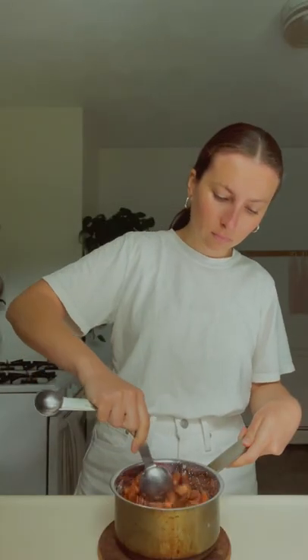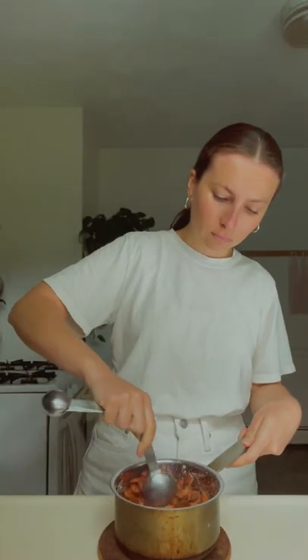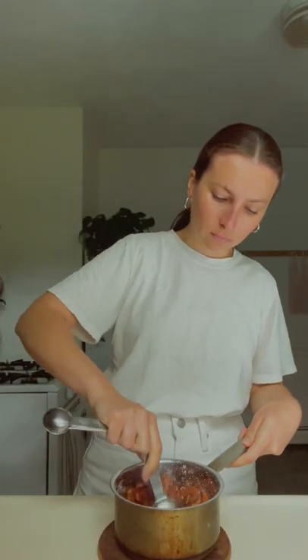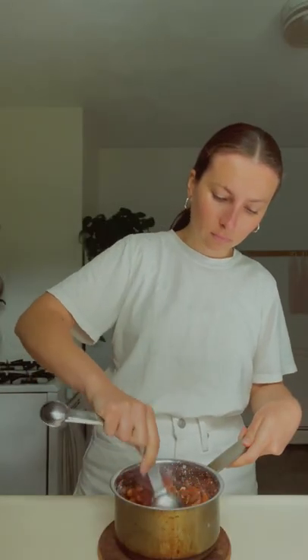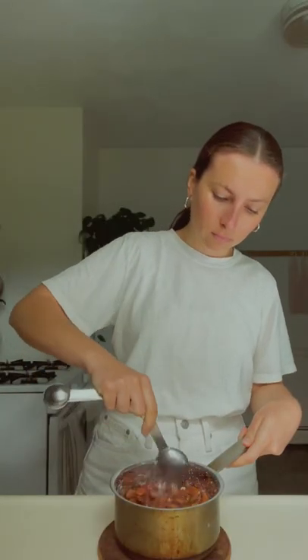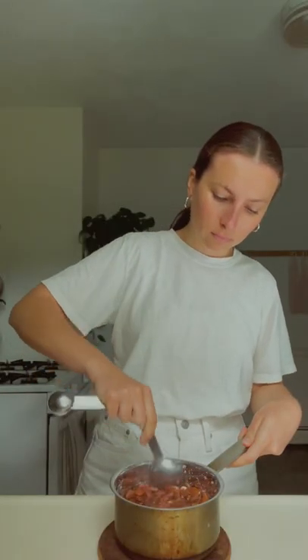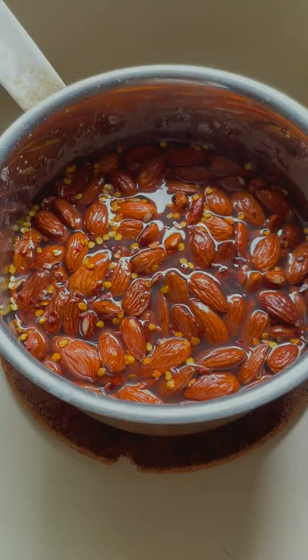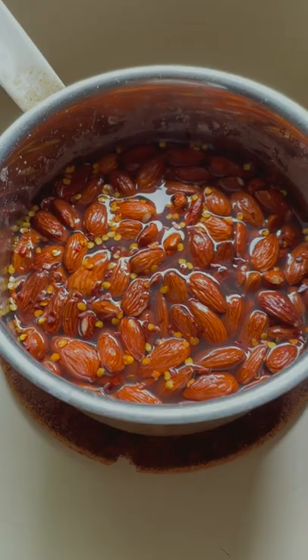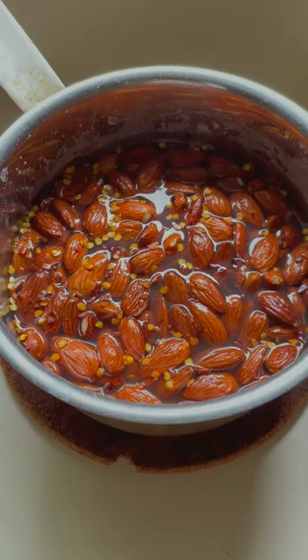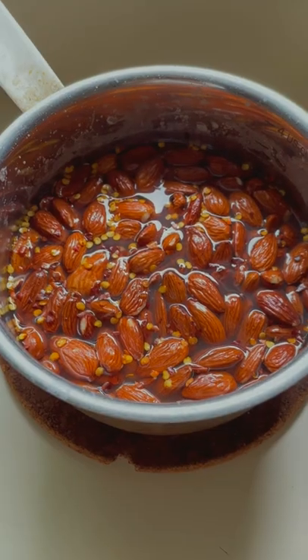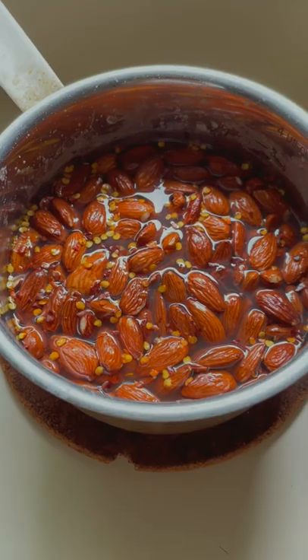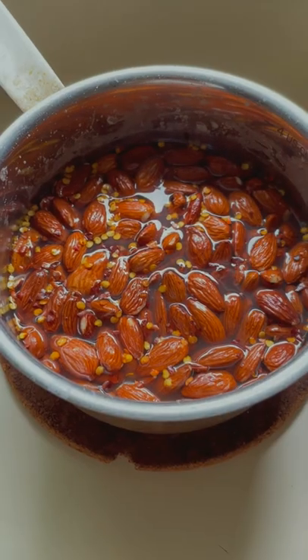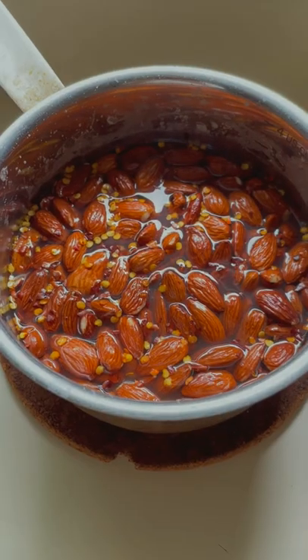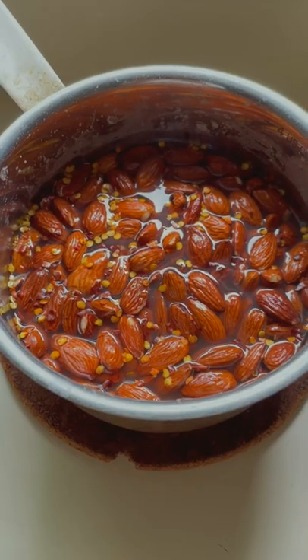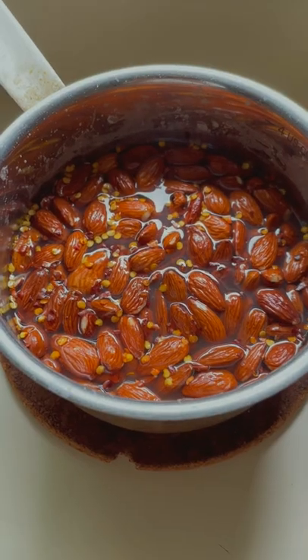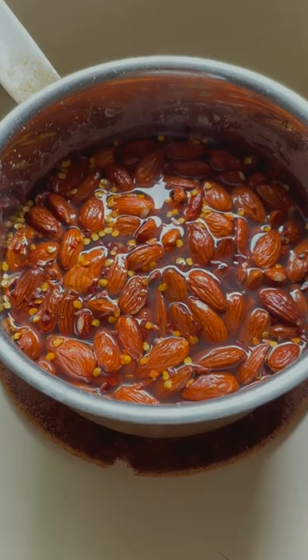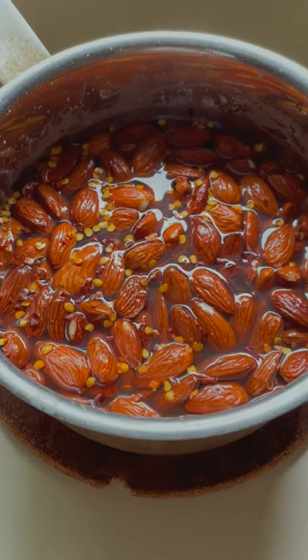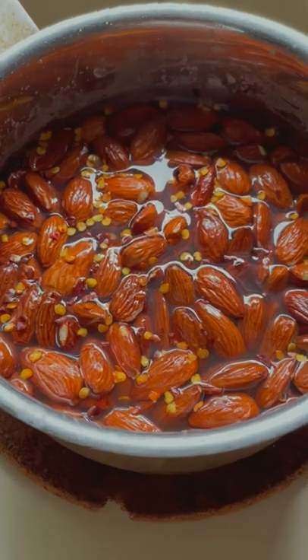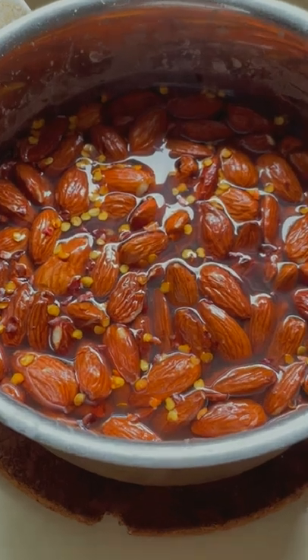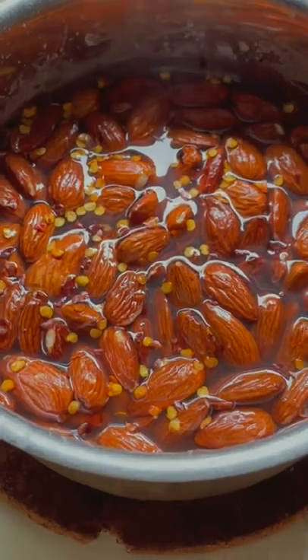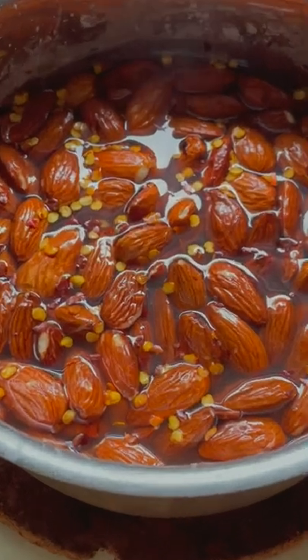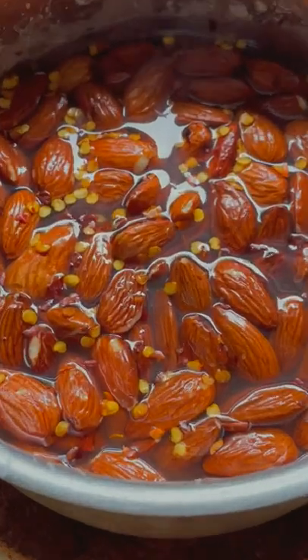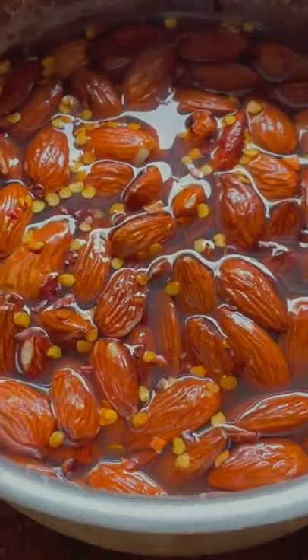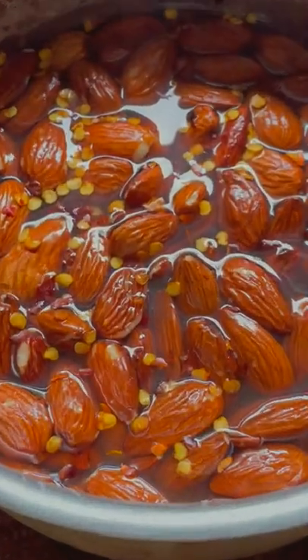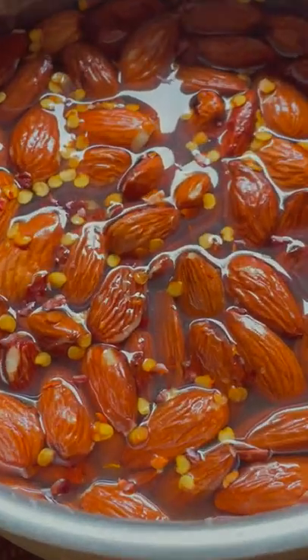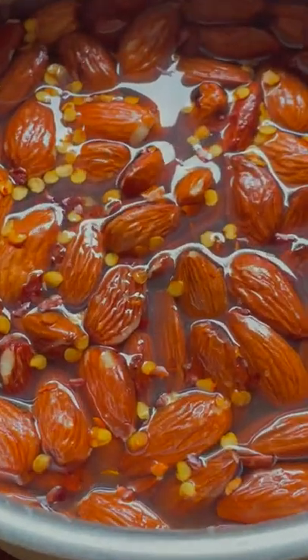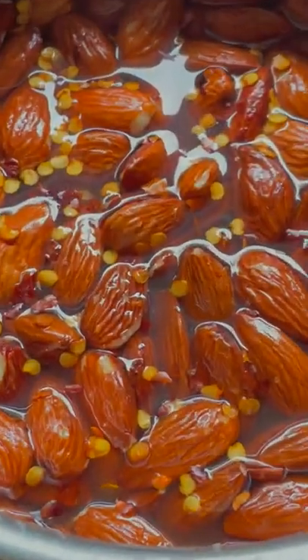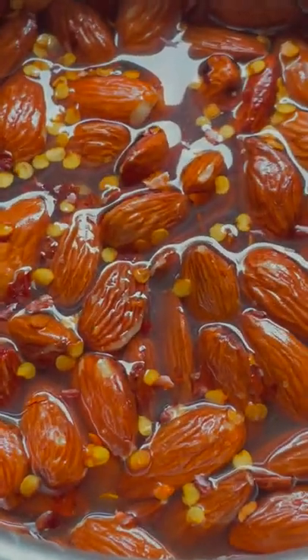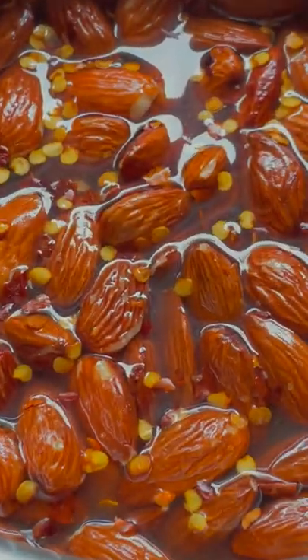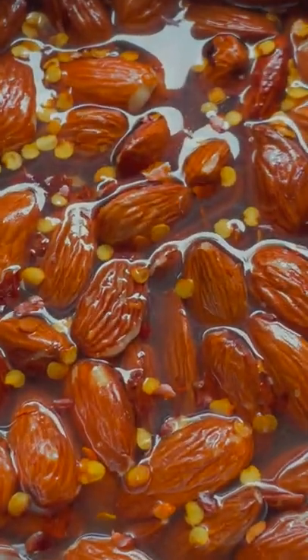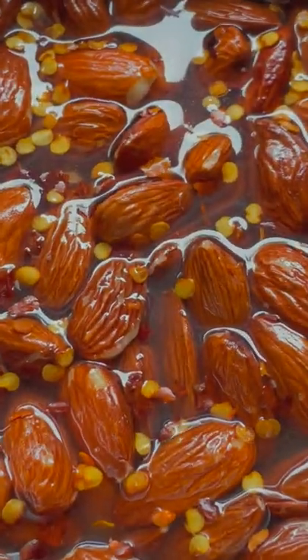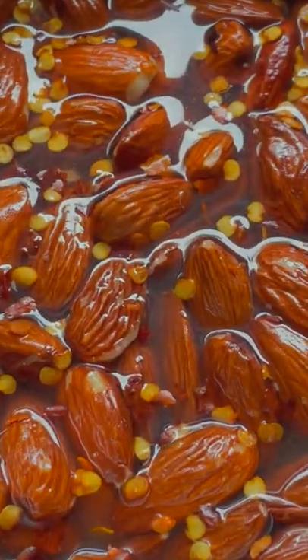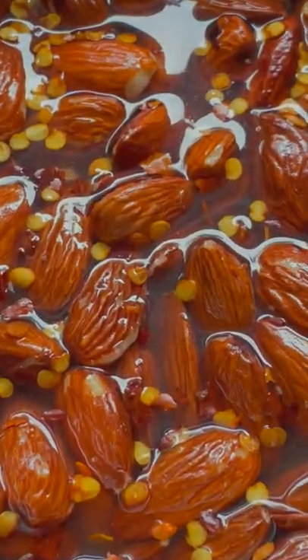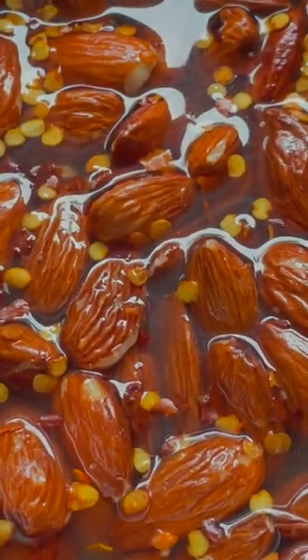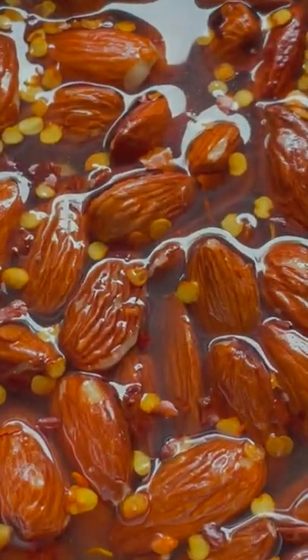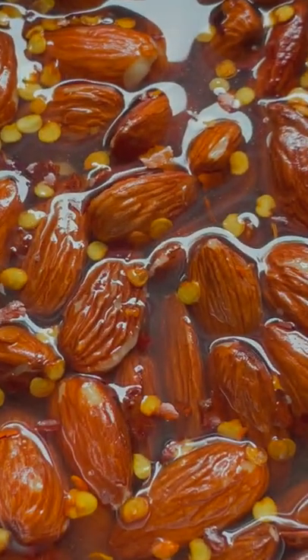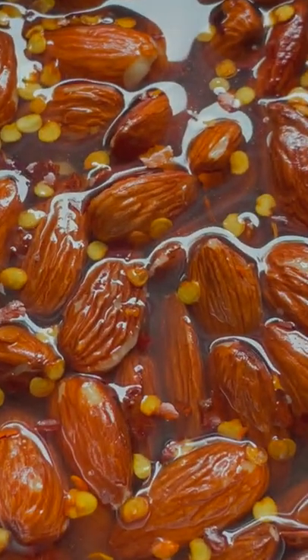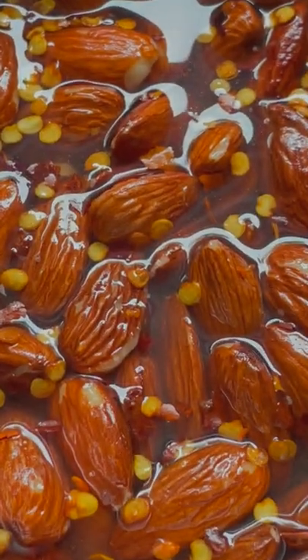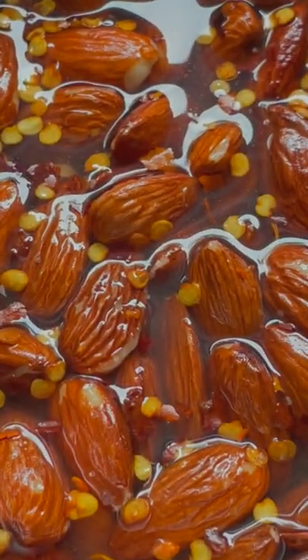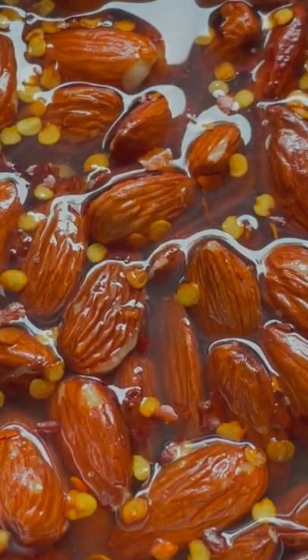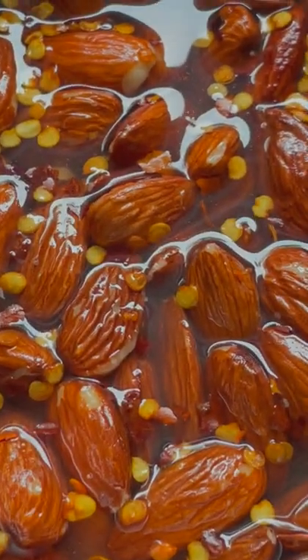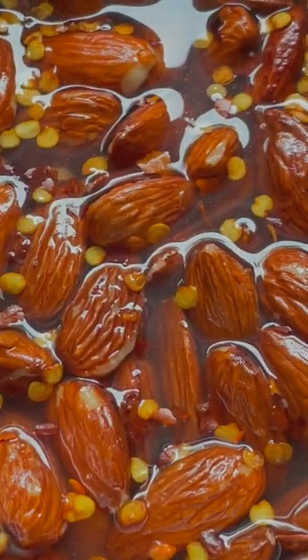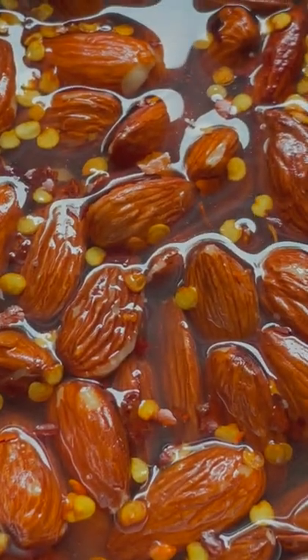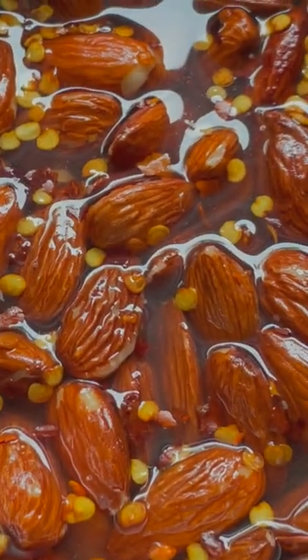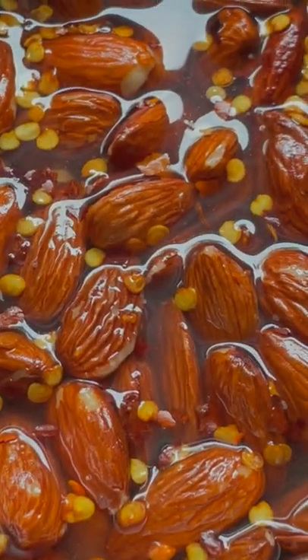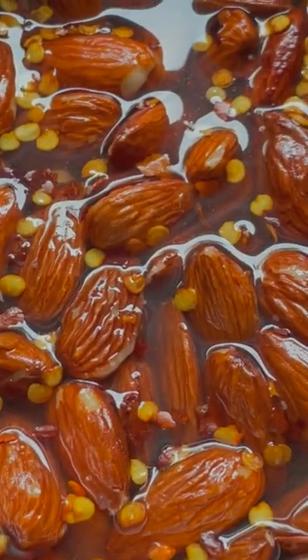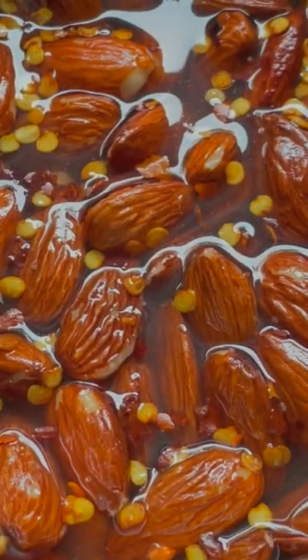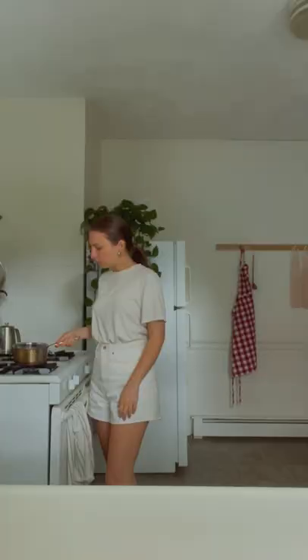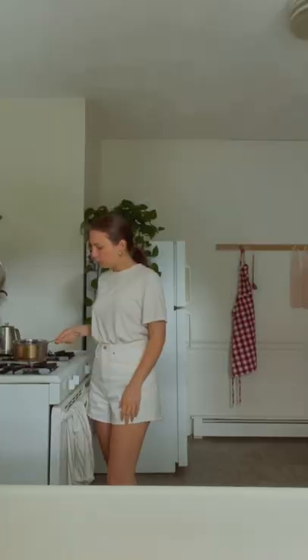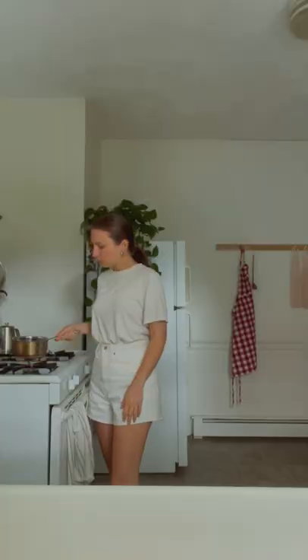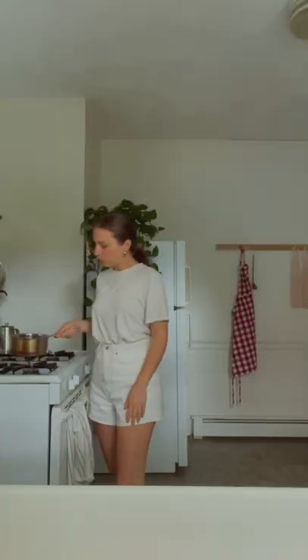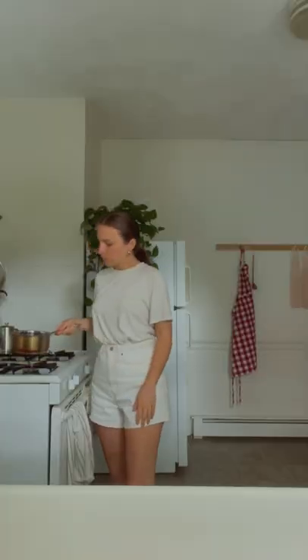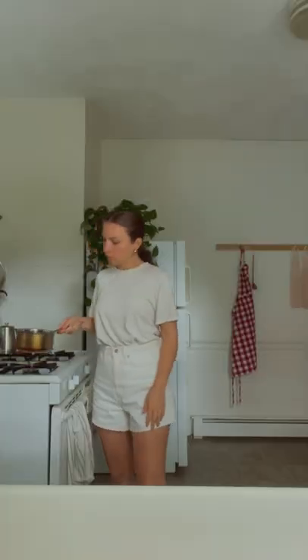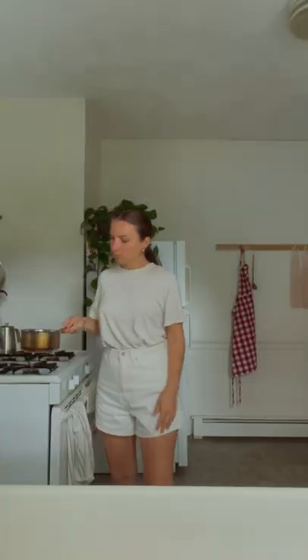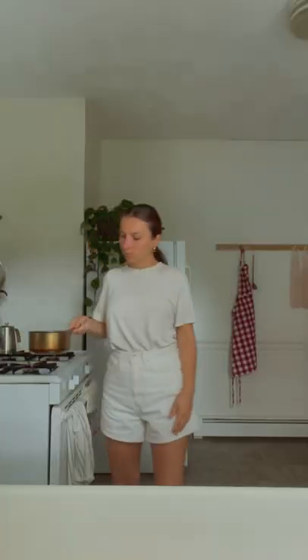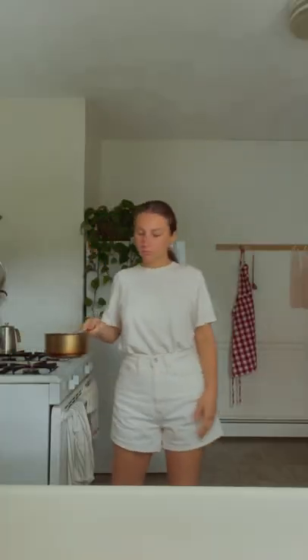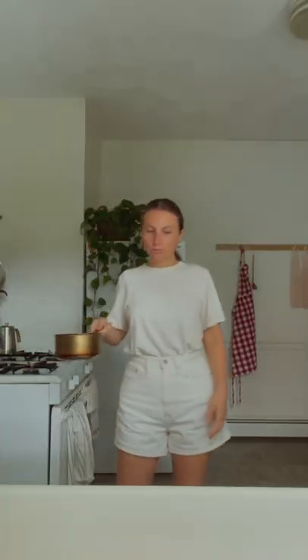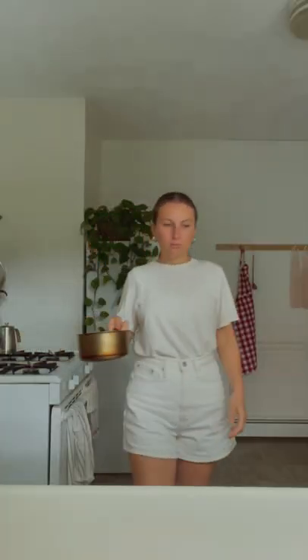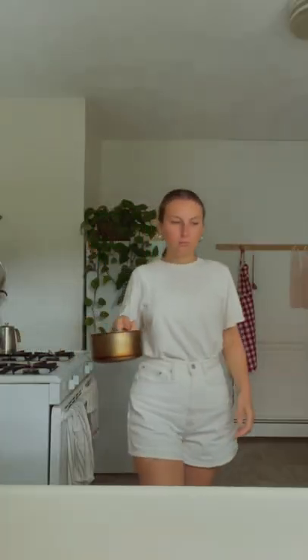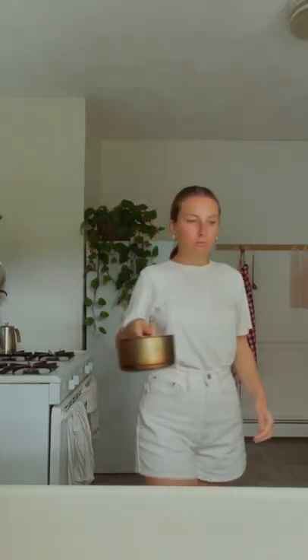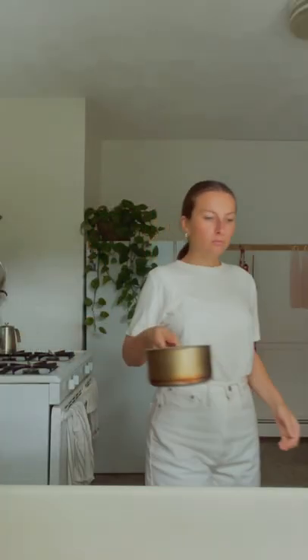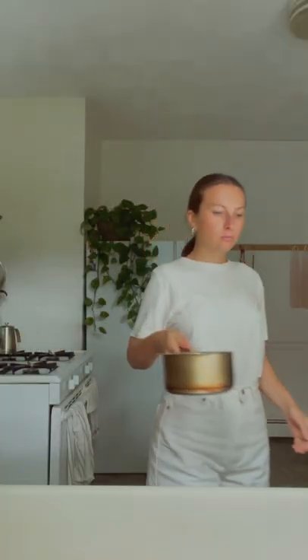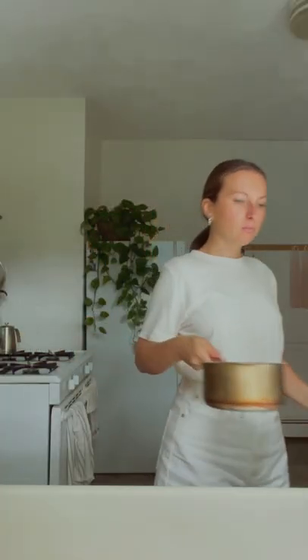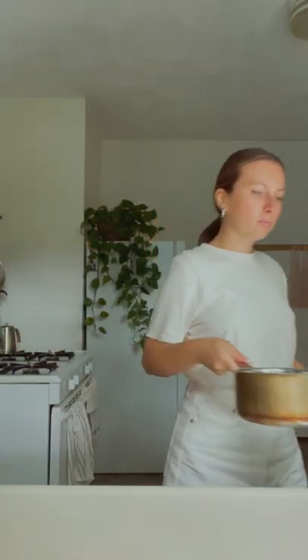Let the almonds sit in the brine for about 30 minutes, then strain the almonds.